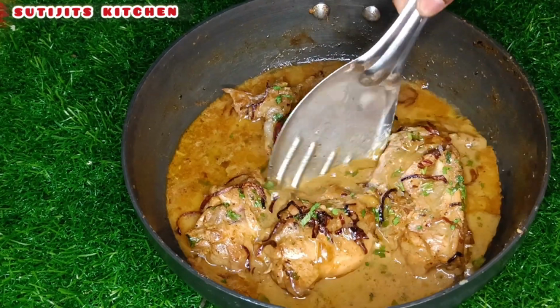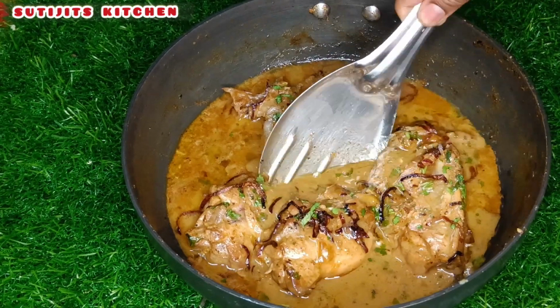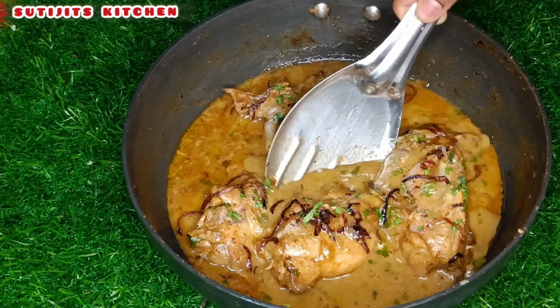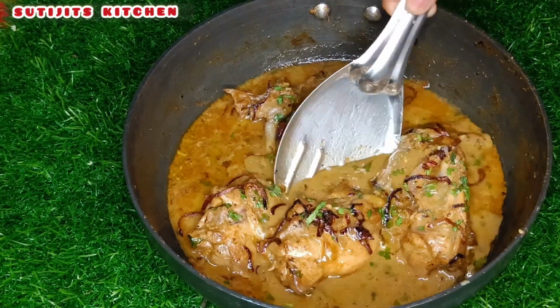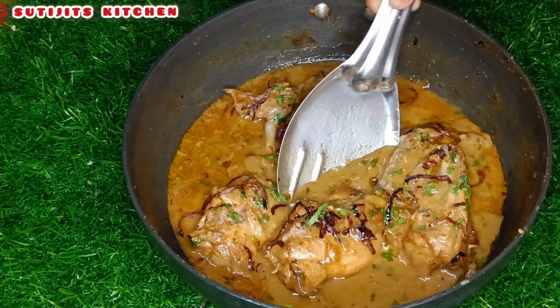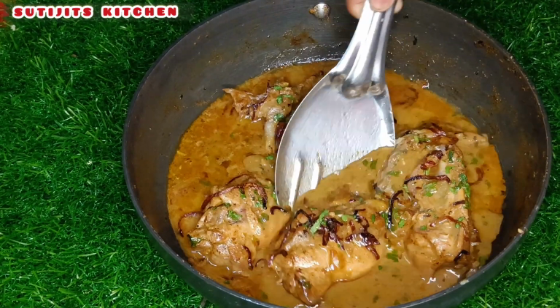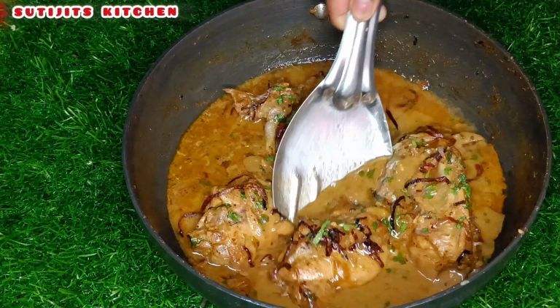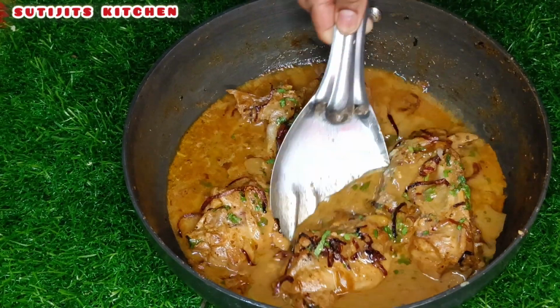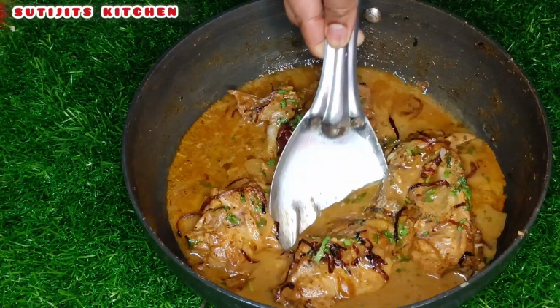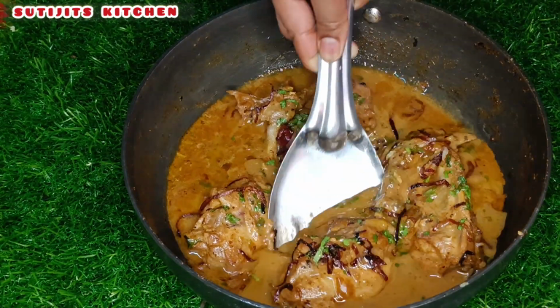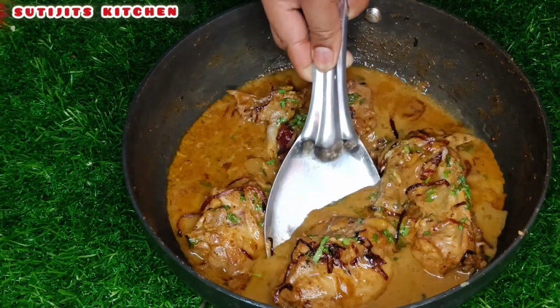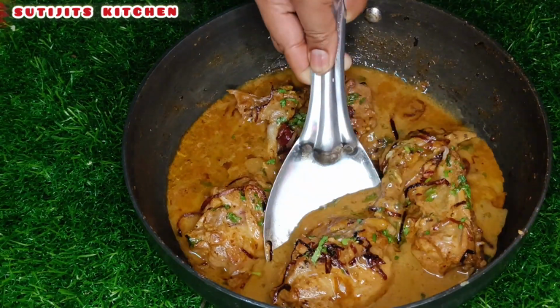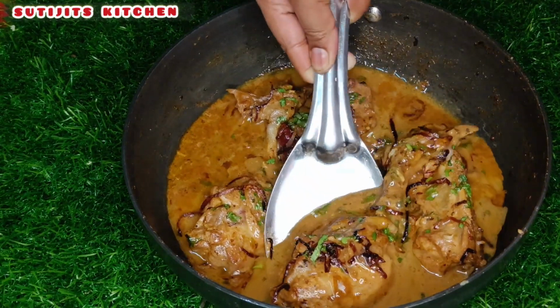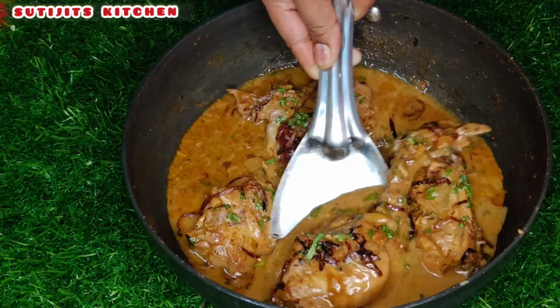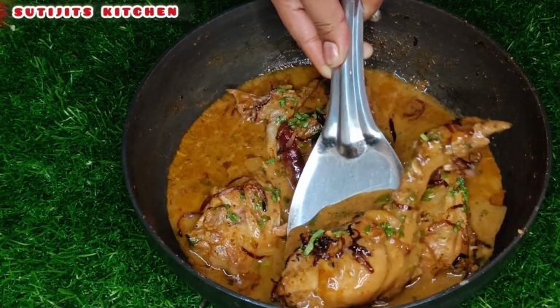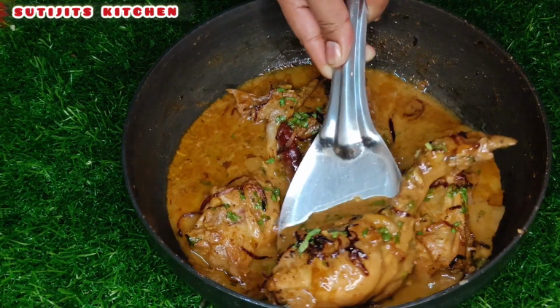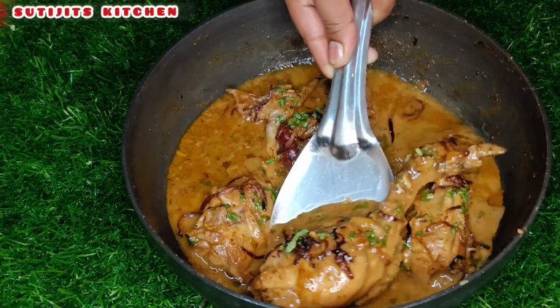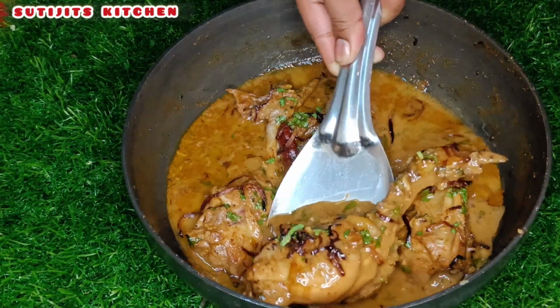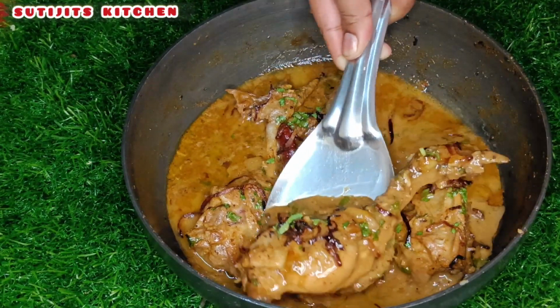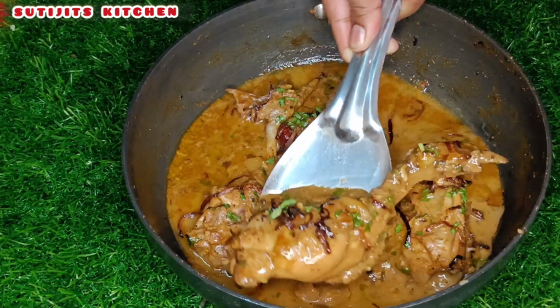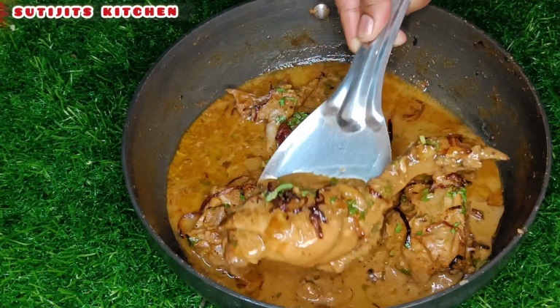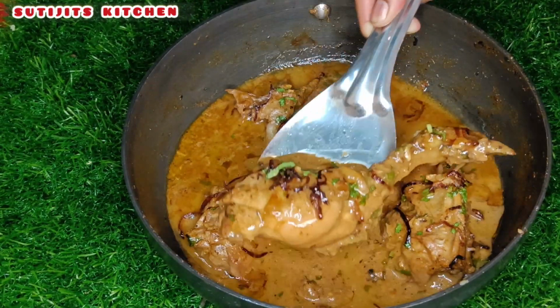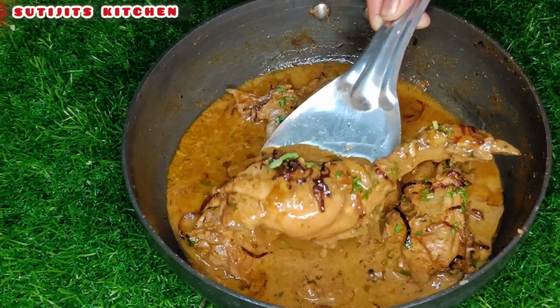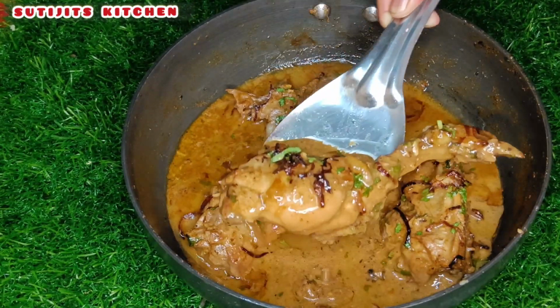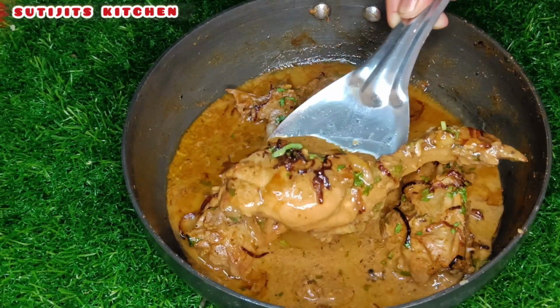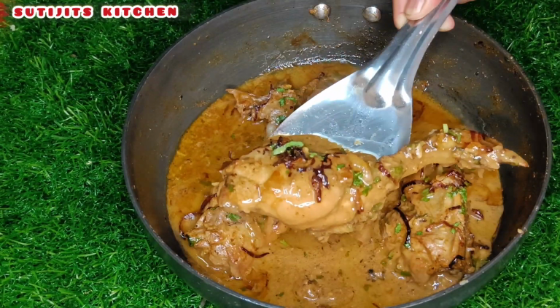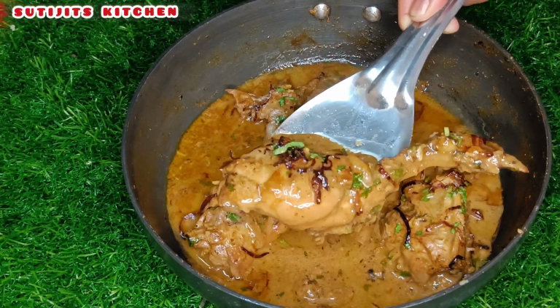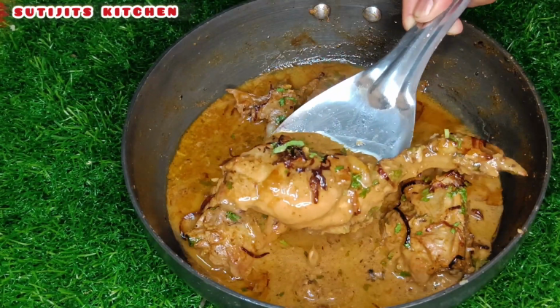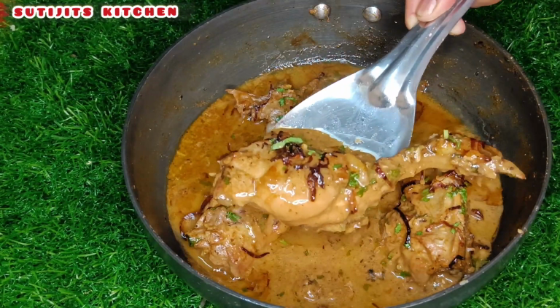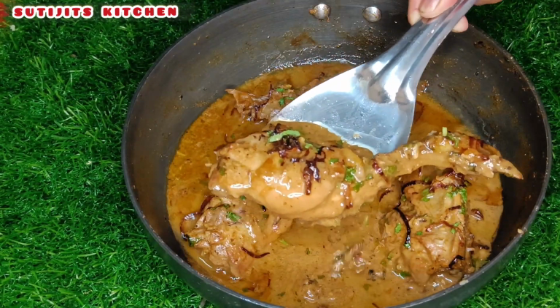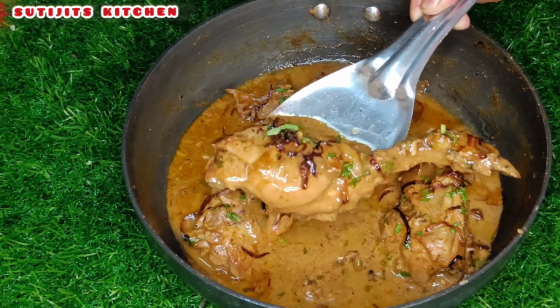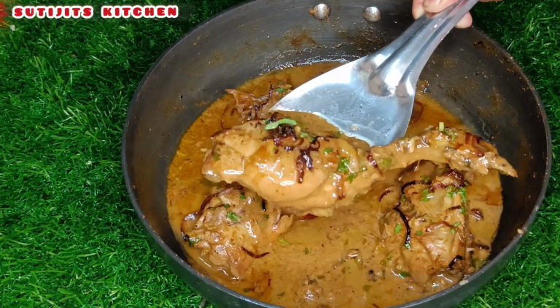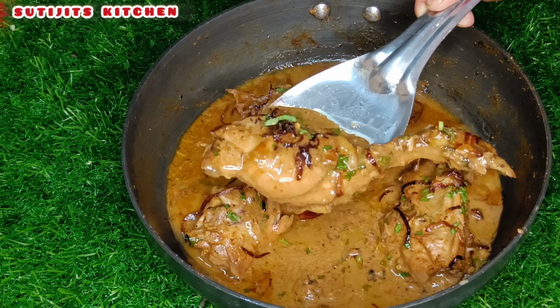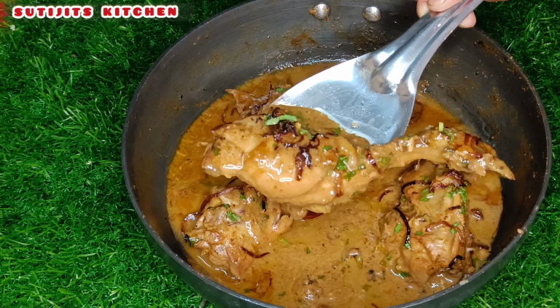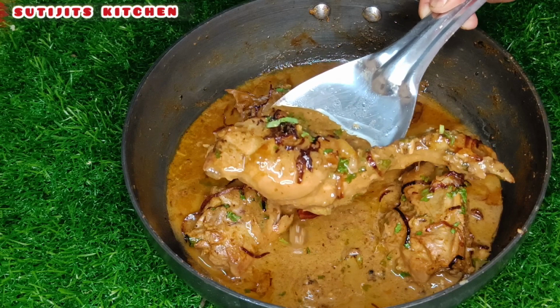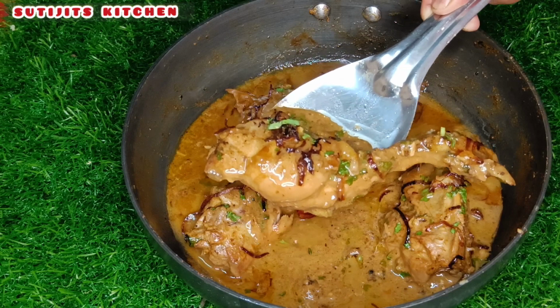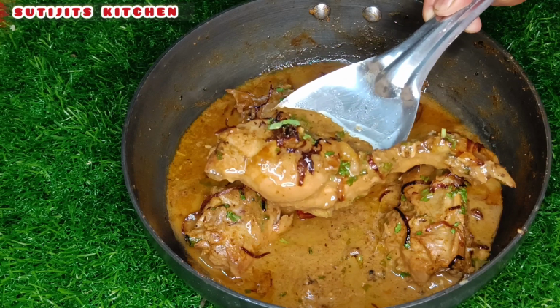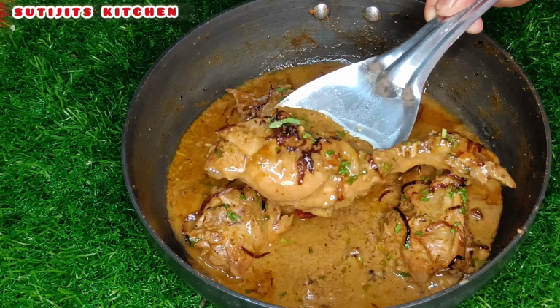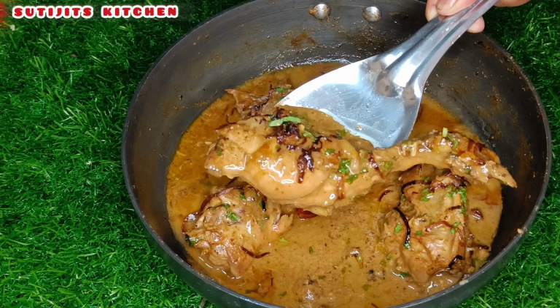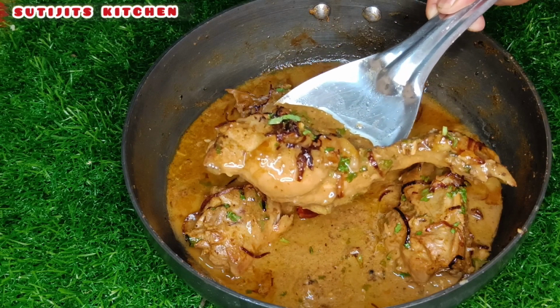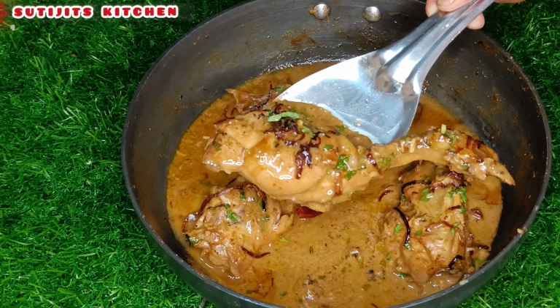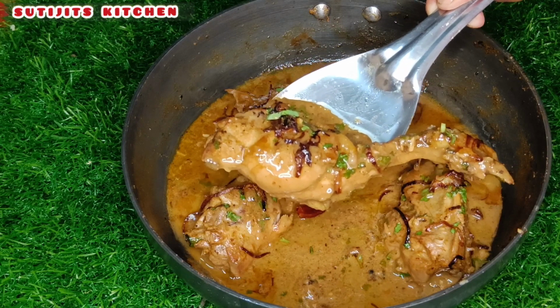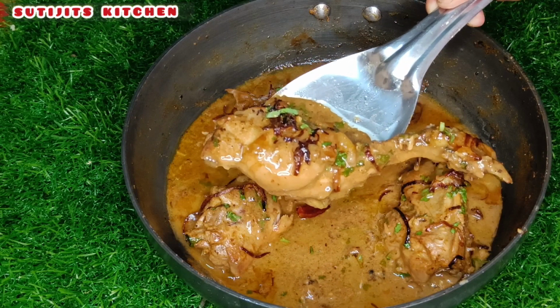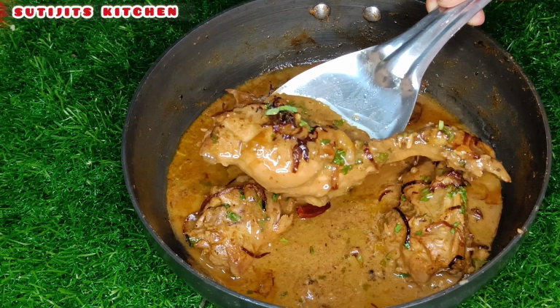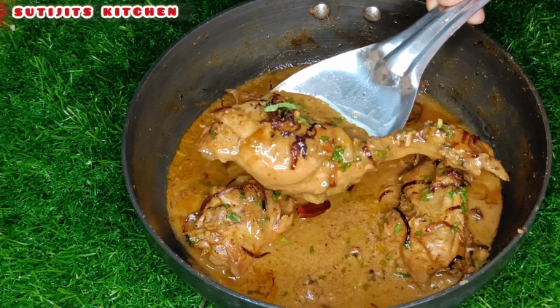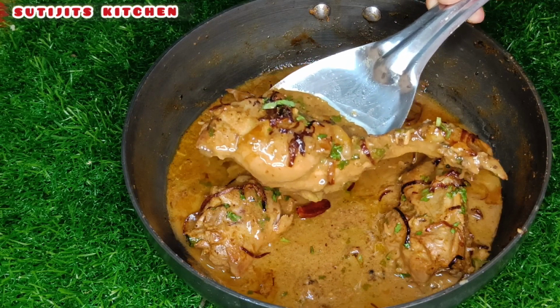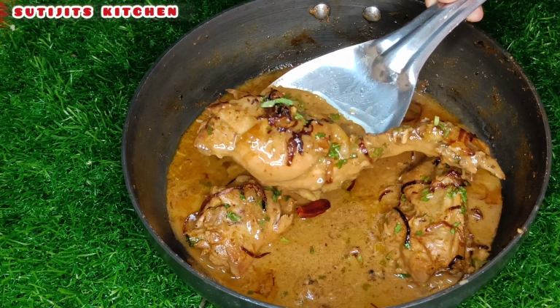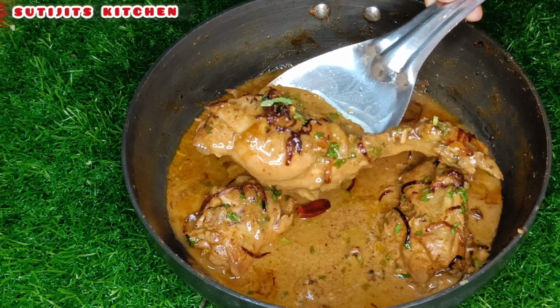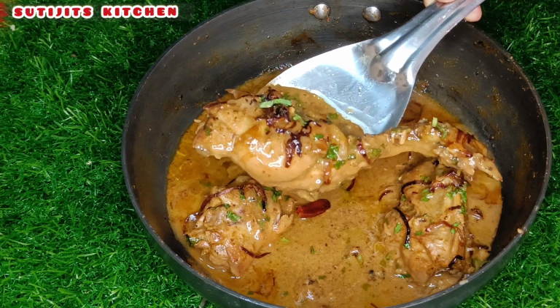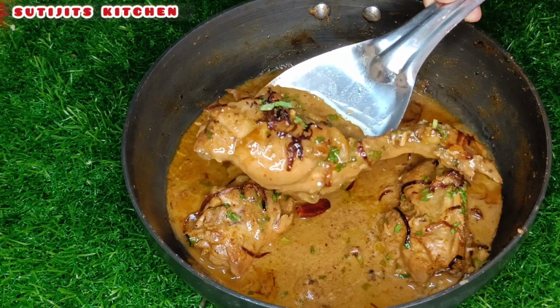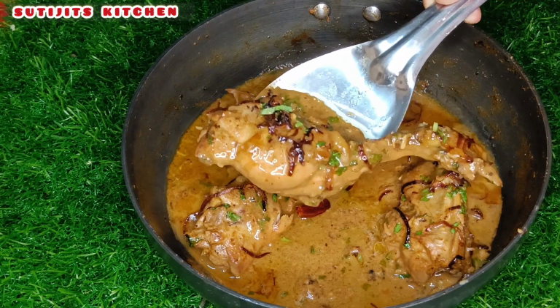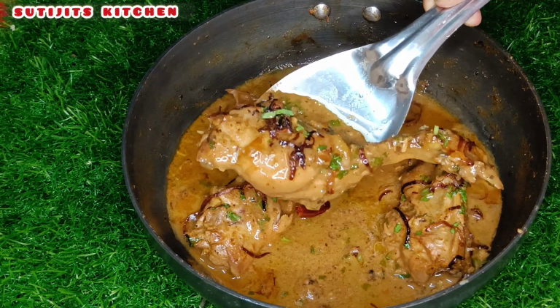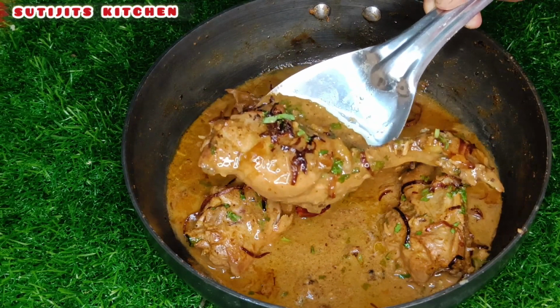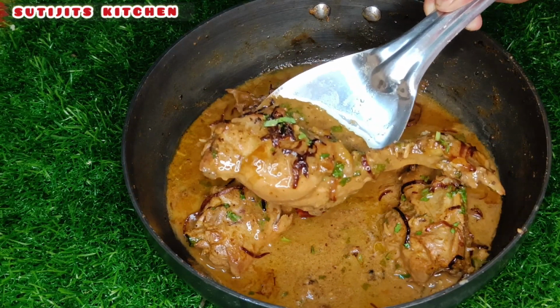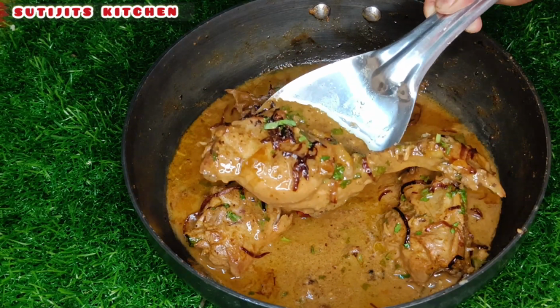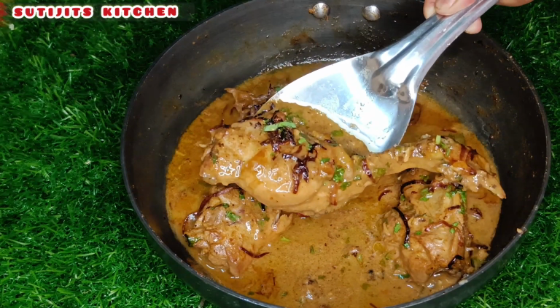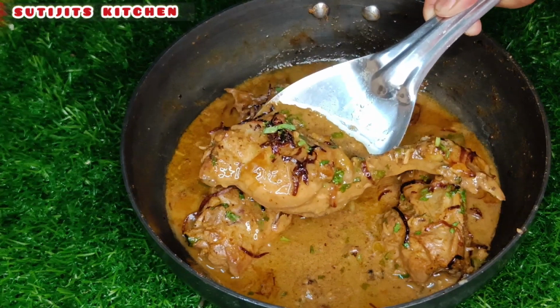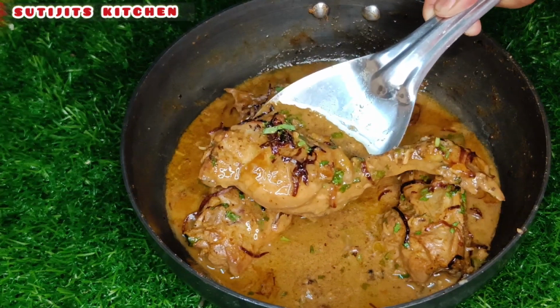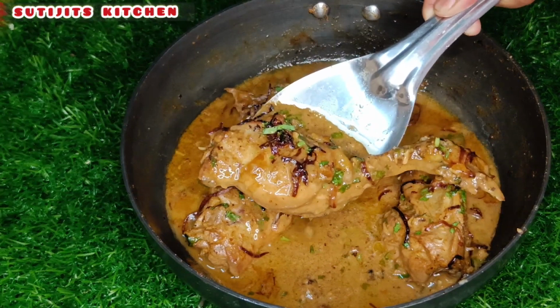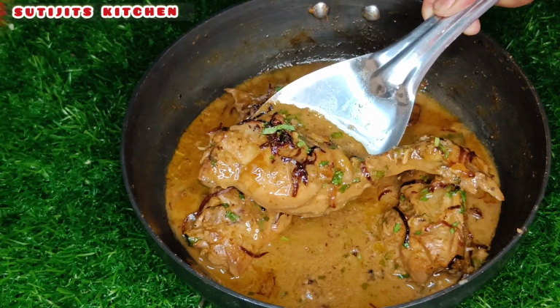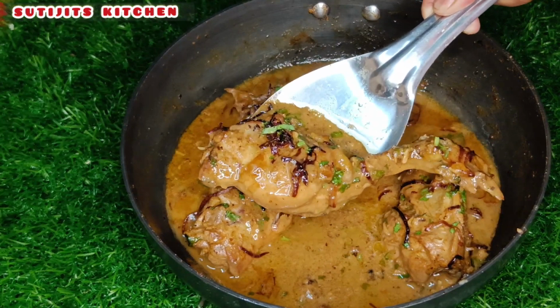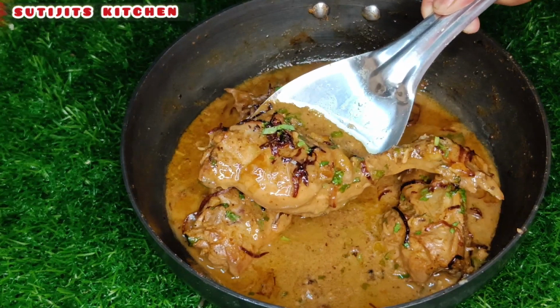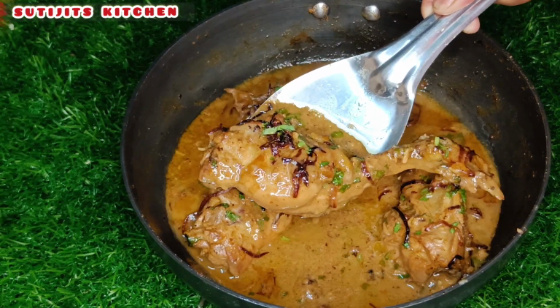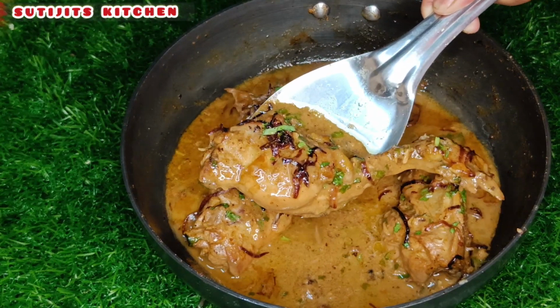Today's video is done. Please like the video, comment, subscribe to the channel, and click the bell icon.